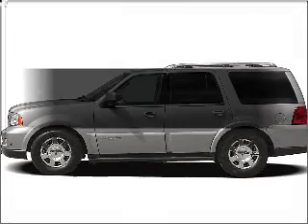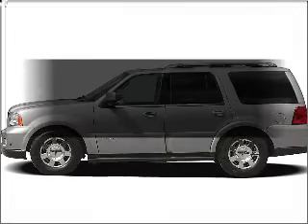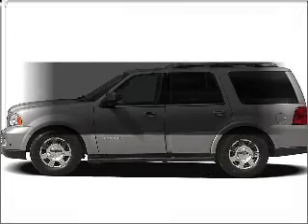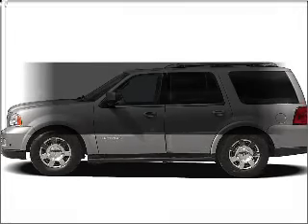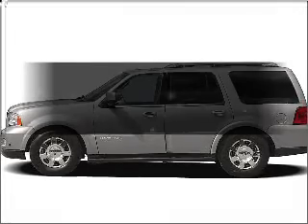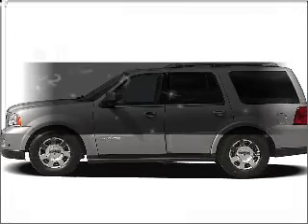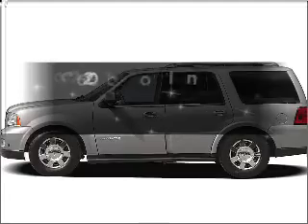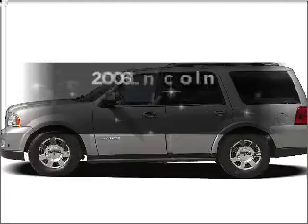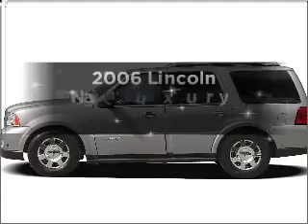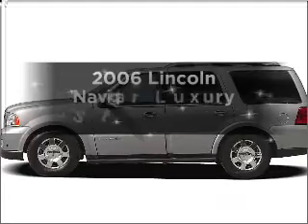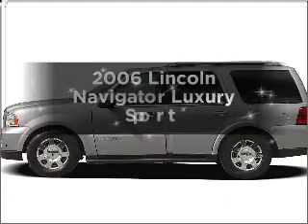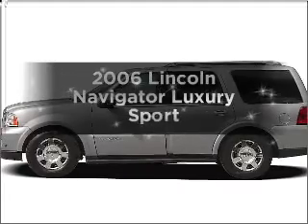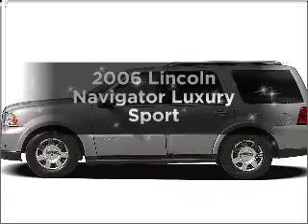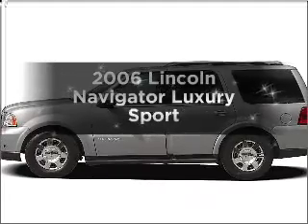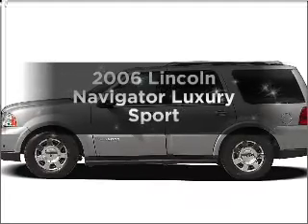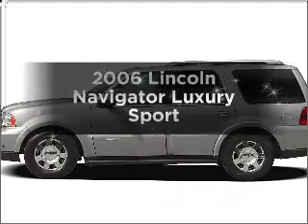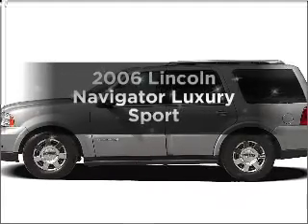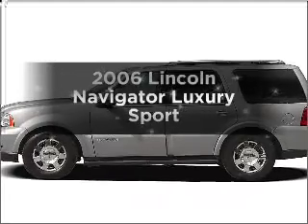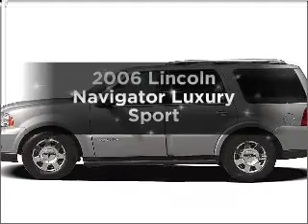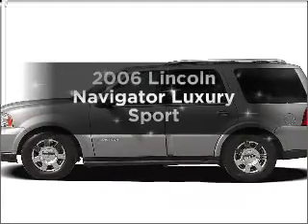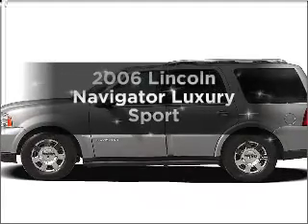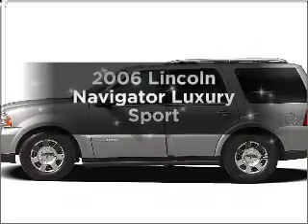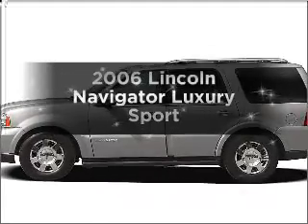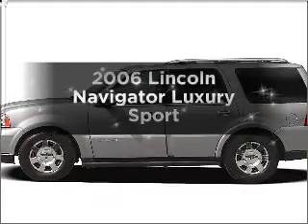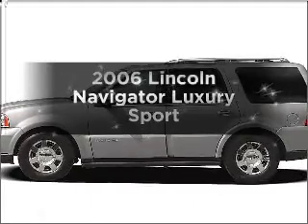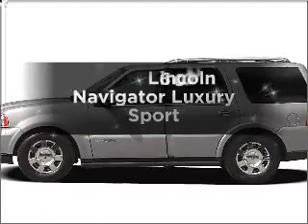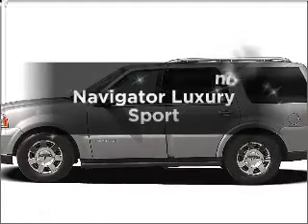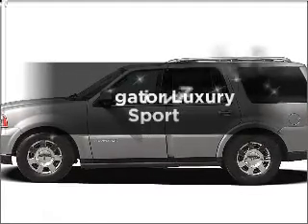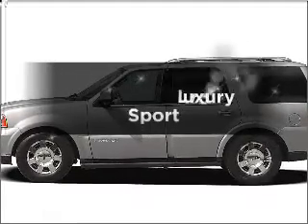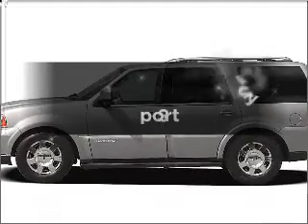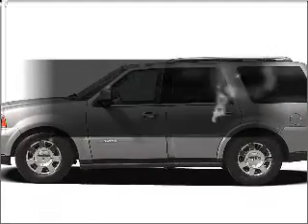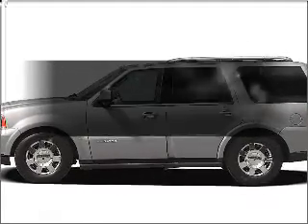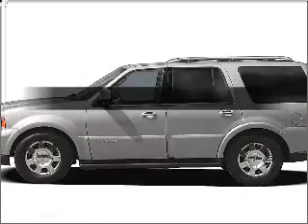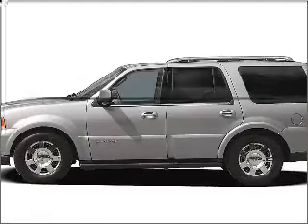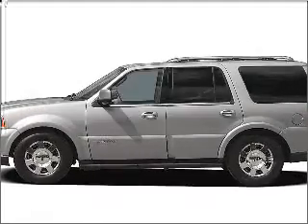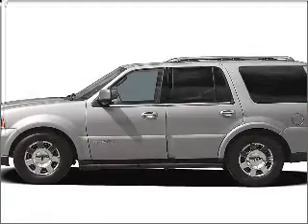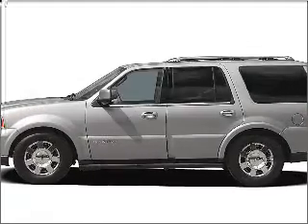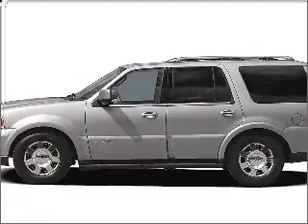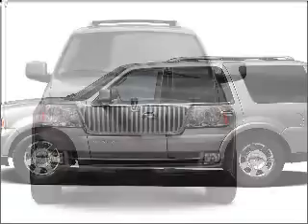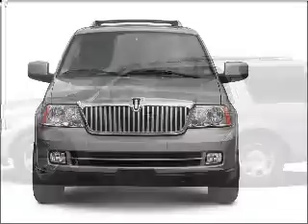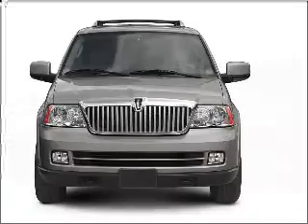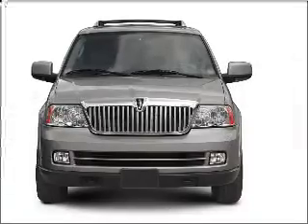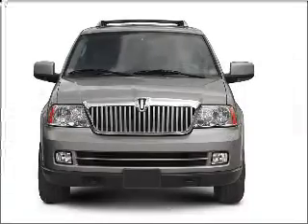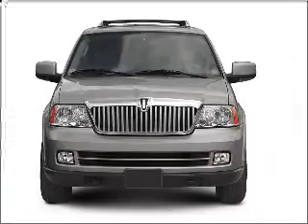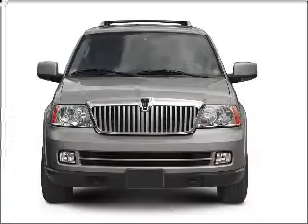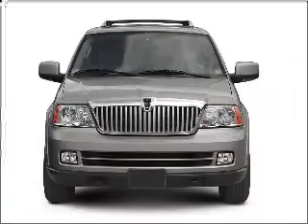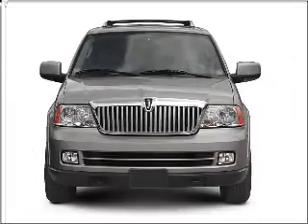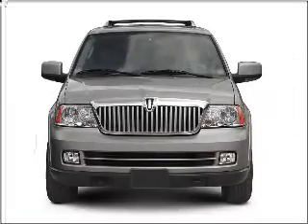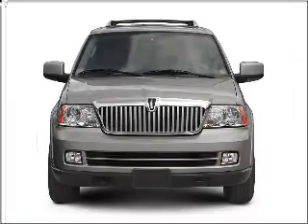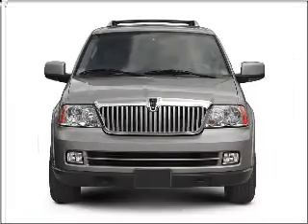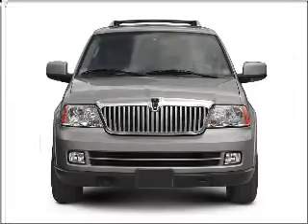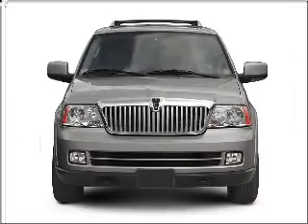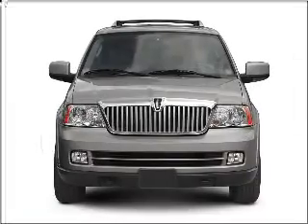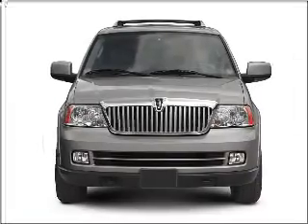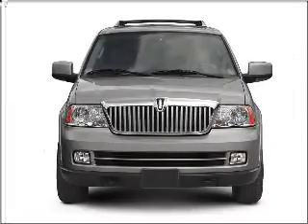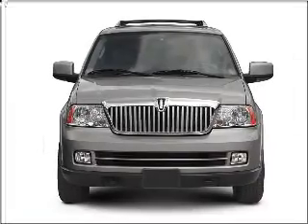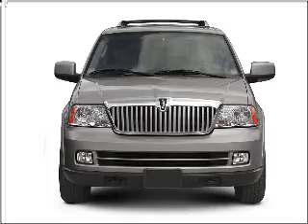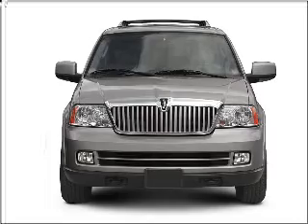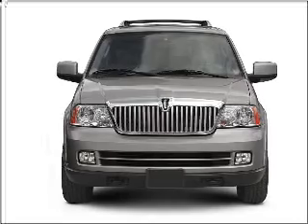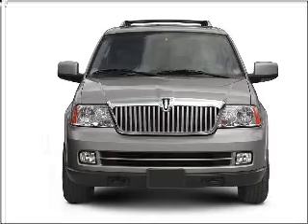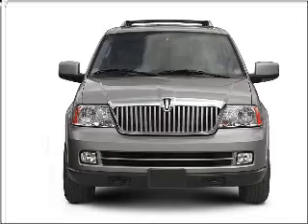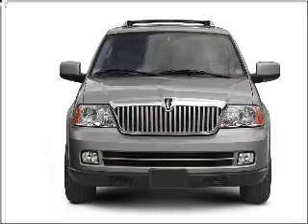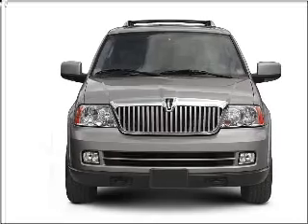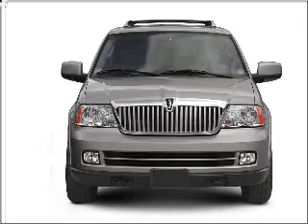Get noticed in this 2006 Lincoln Navigator. If you're looking for an automobile with great attributes, look no further.